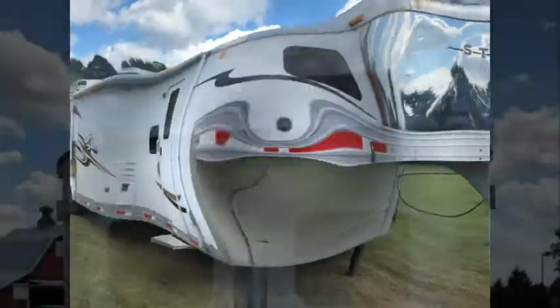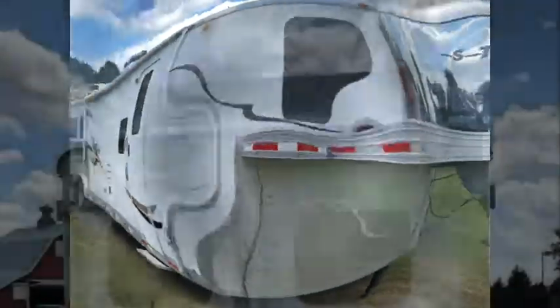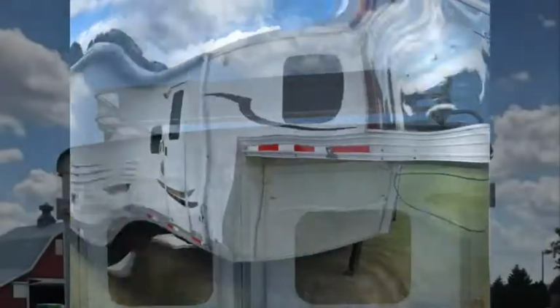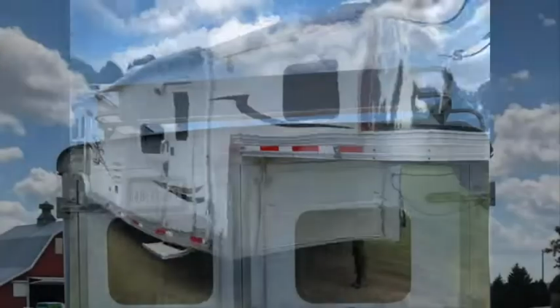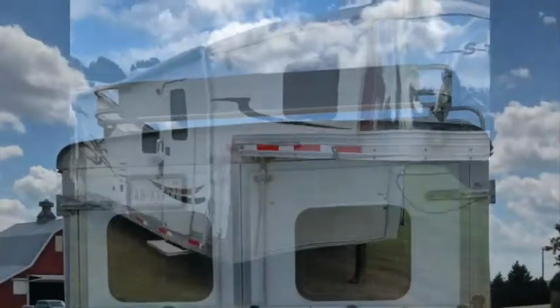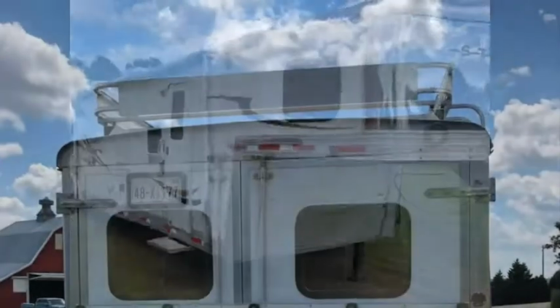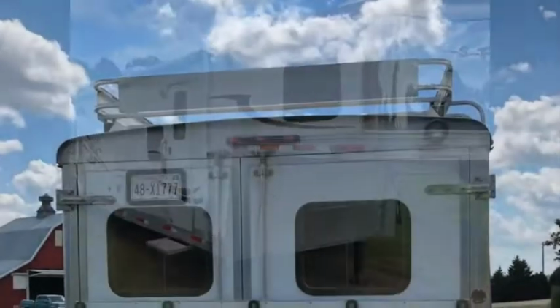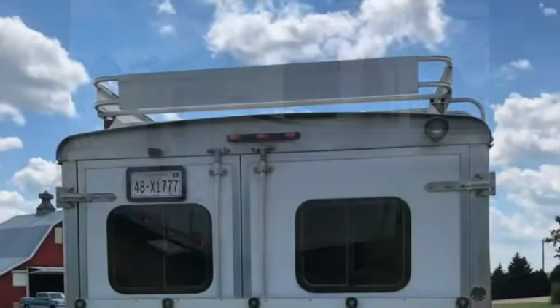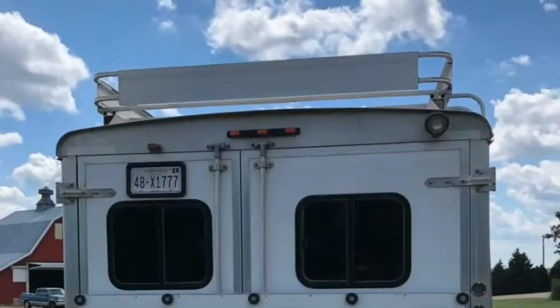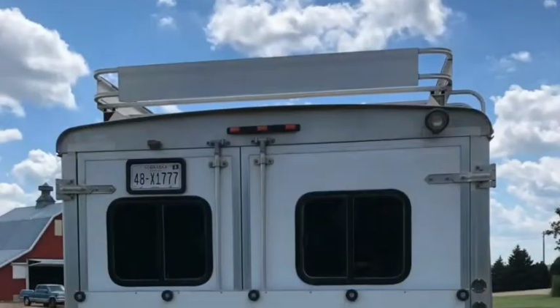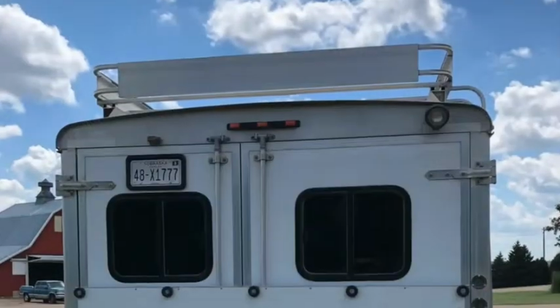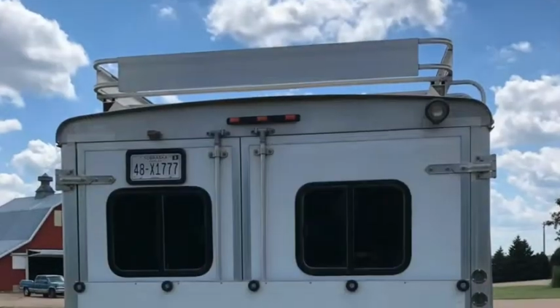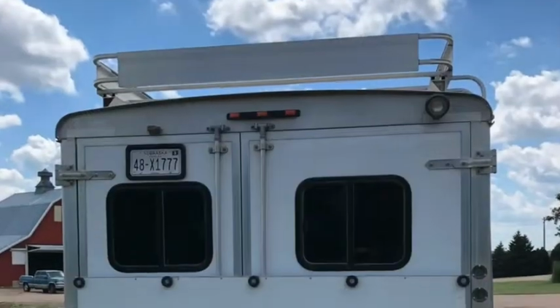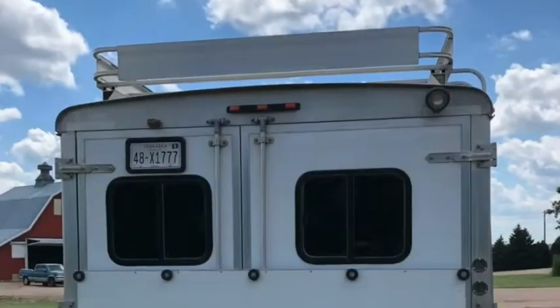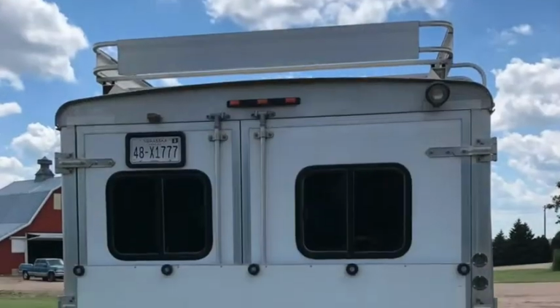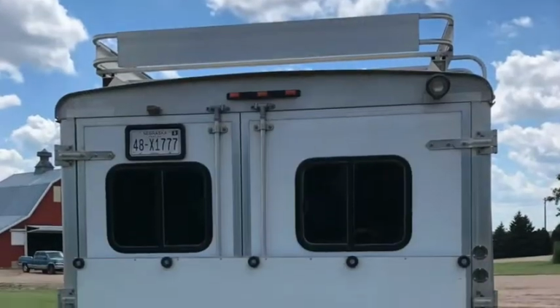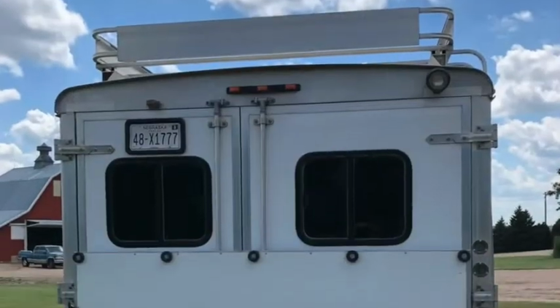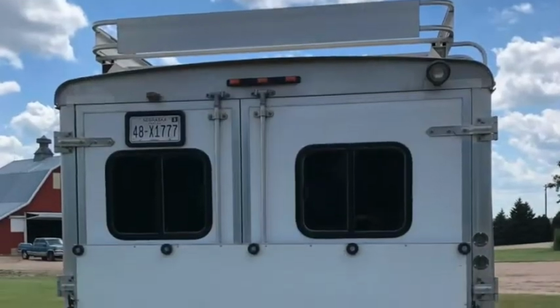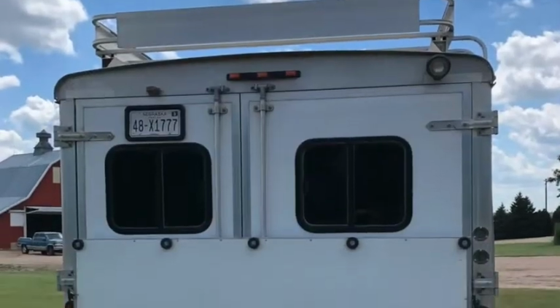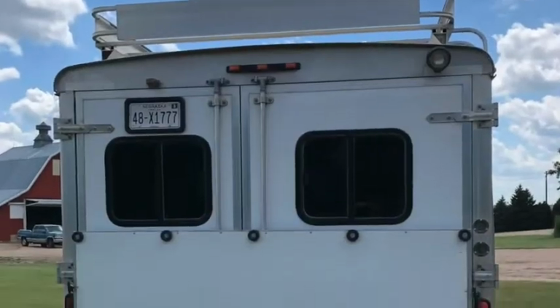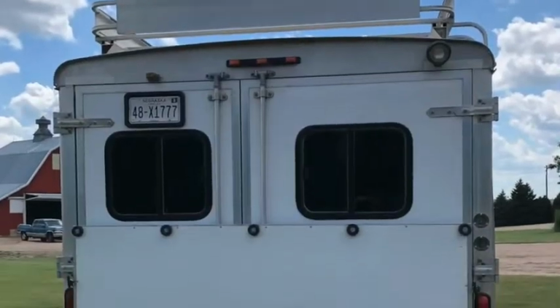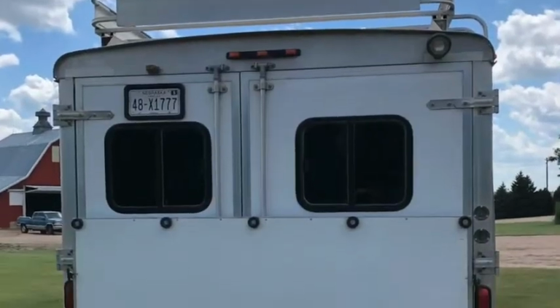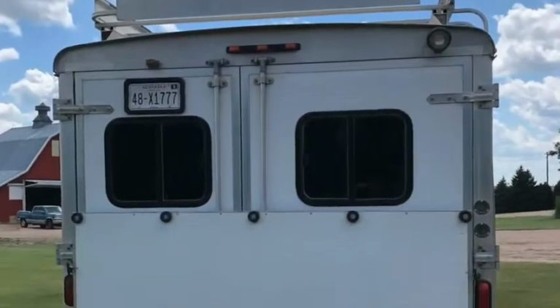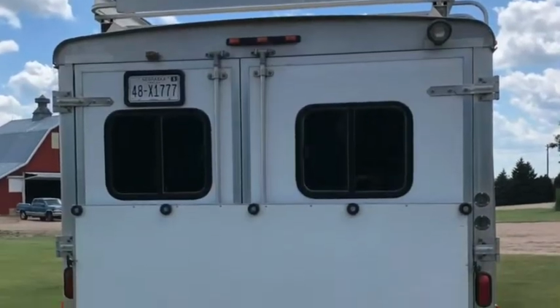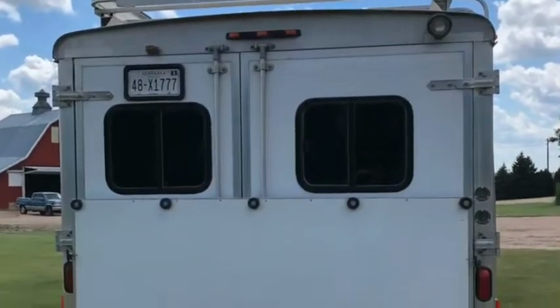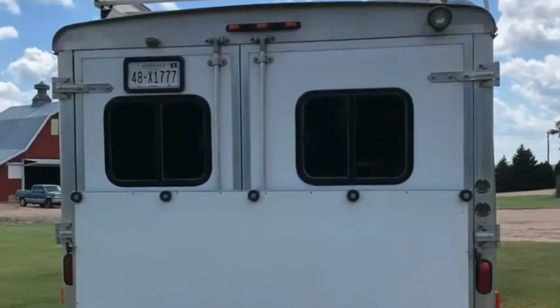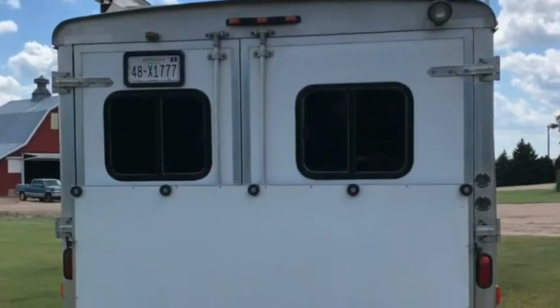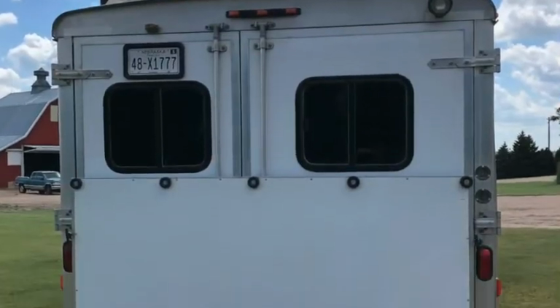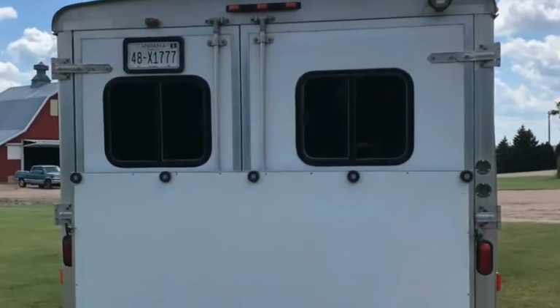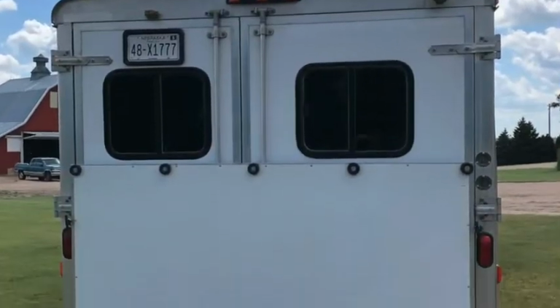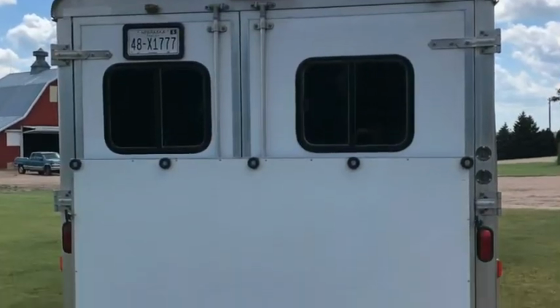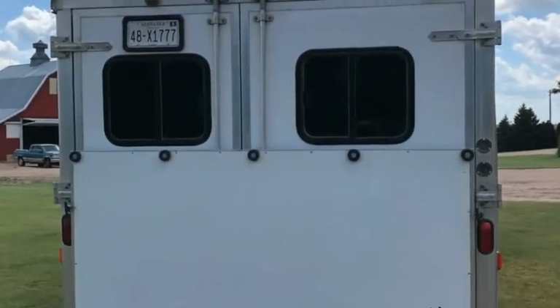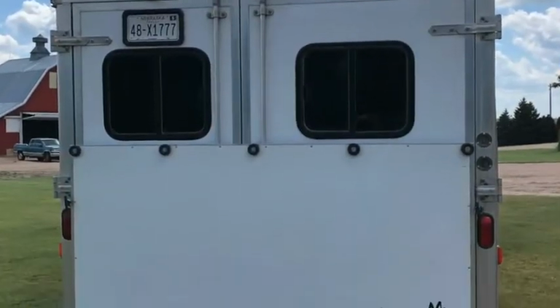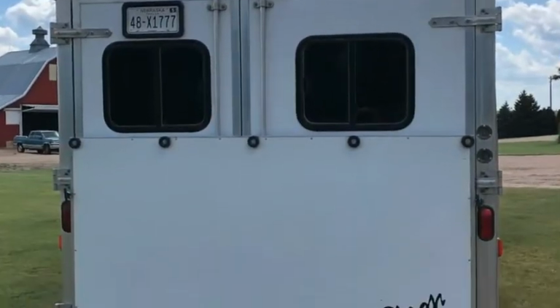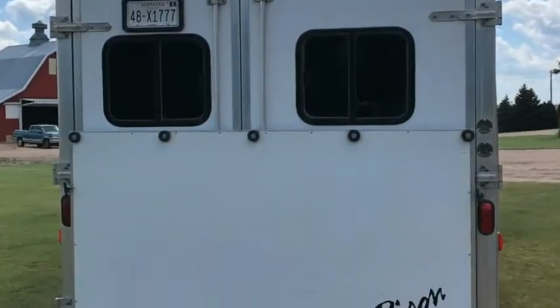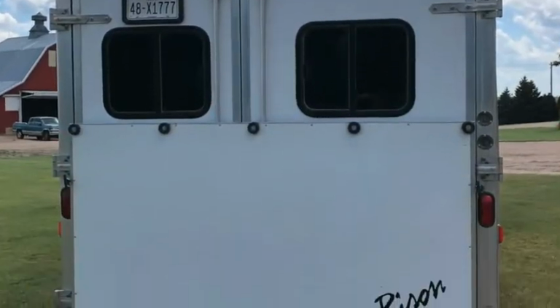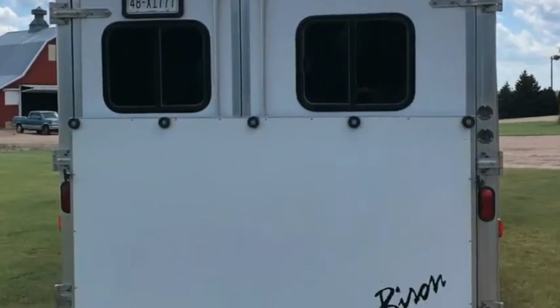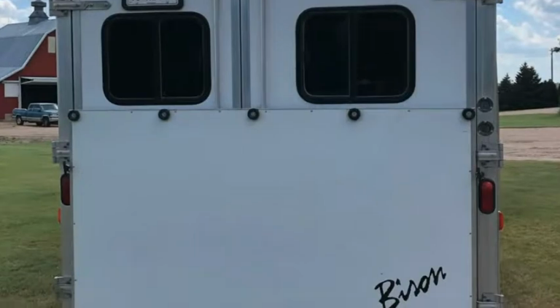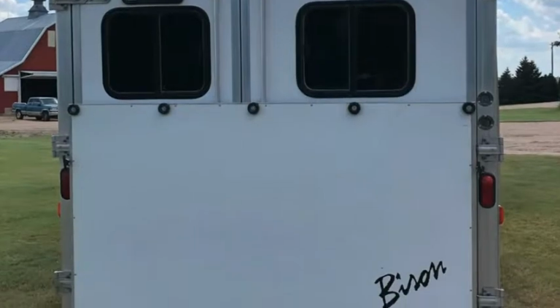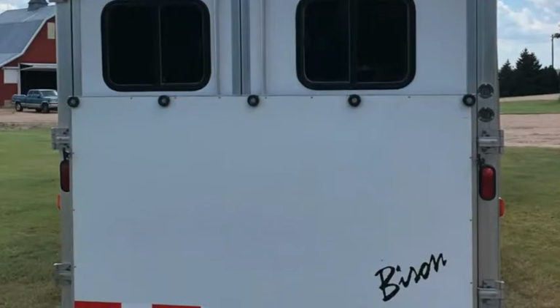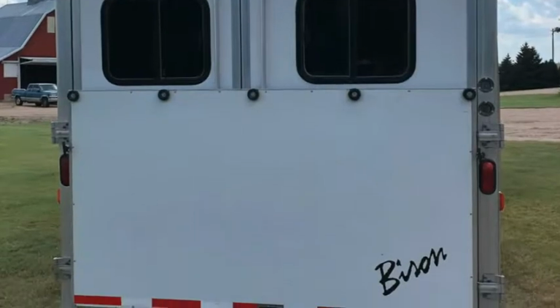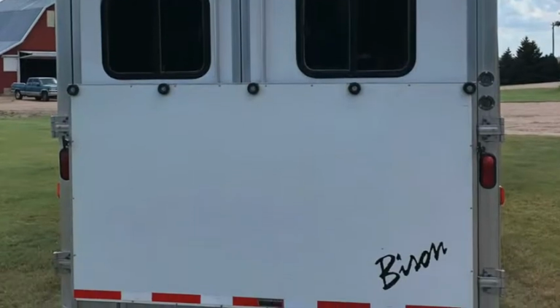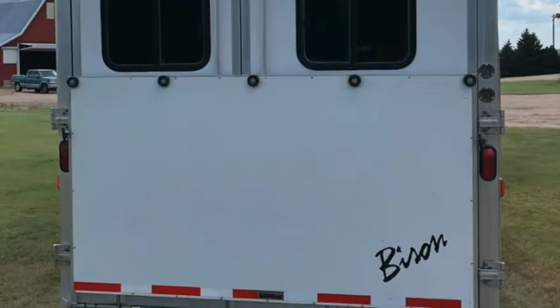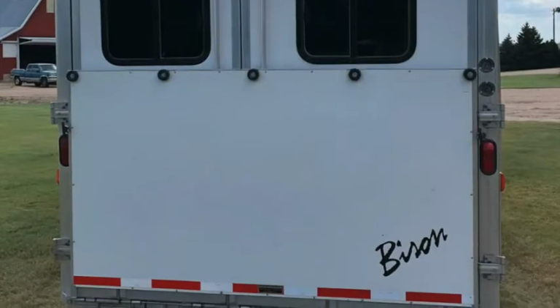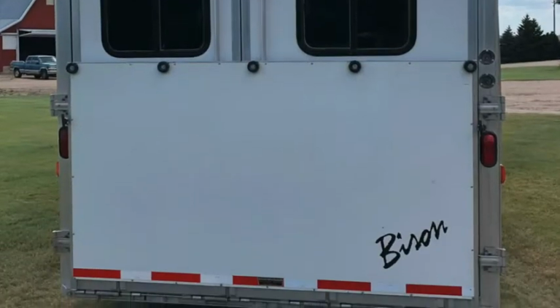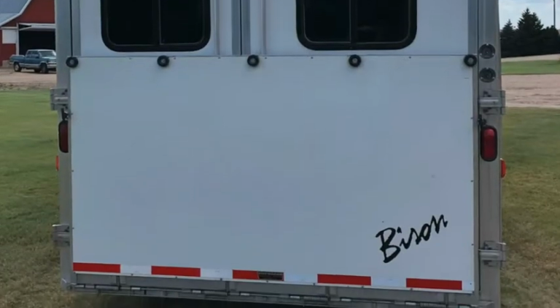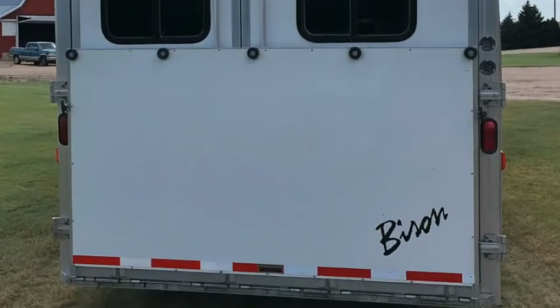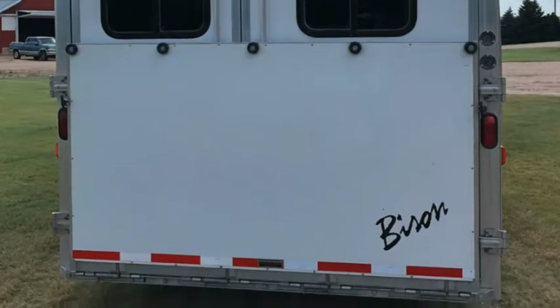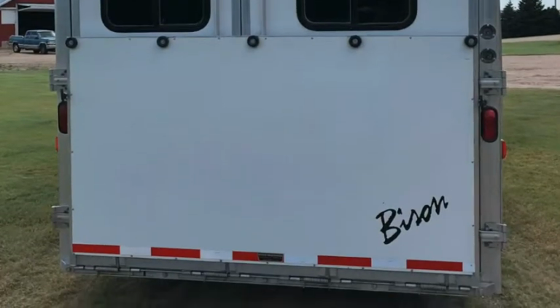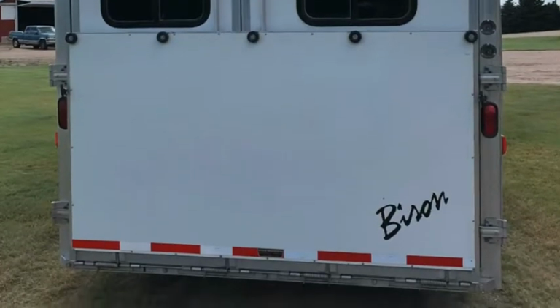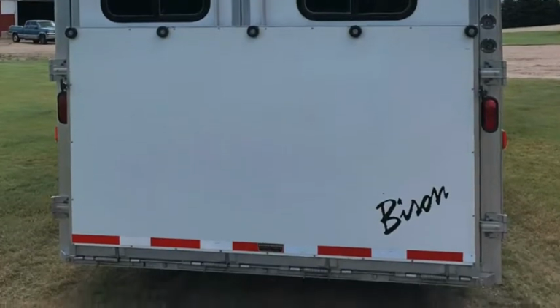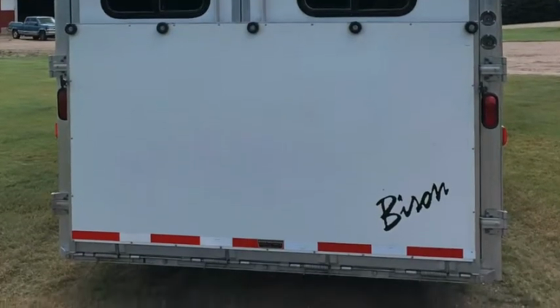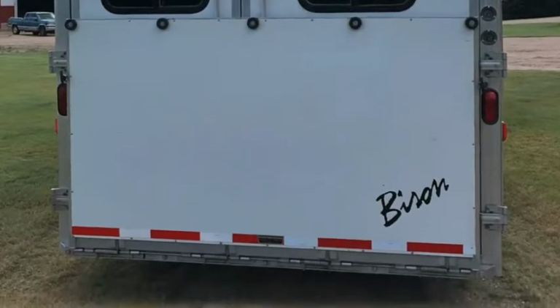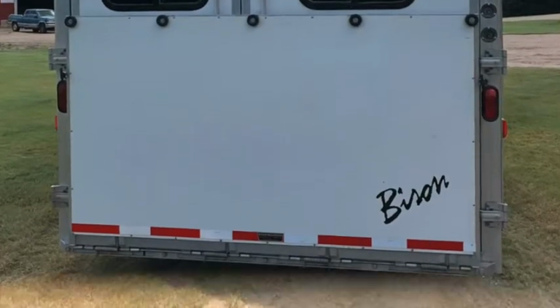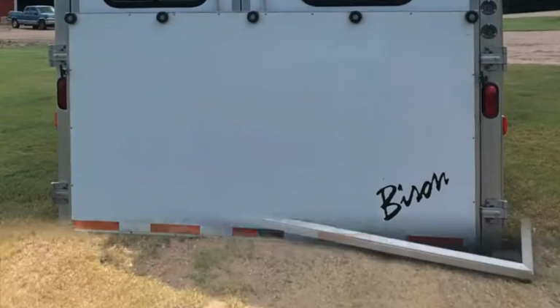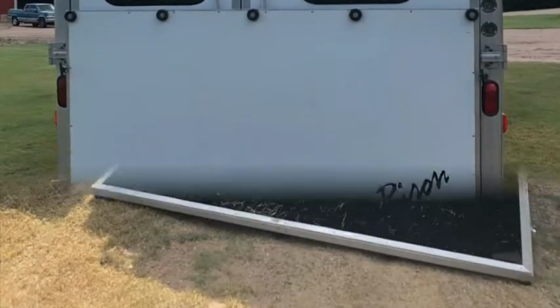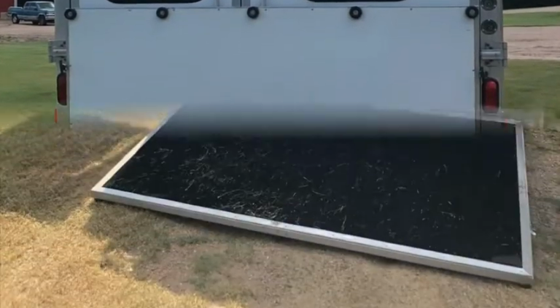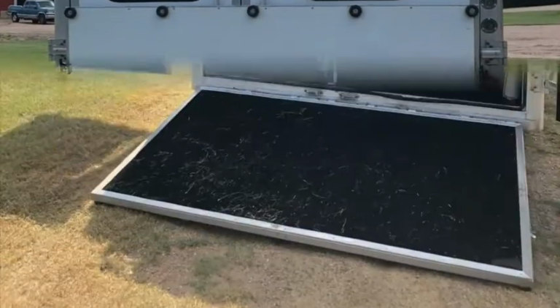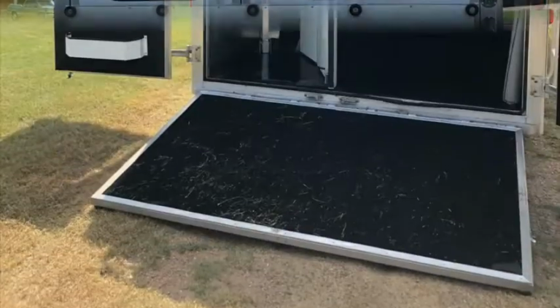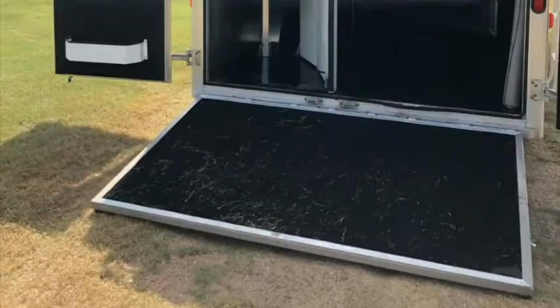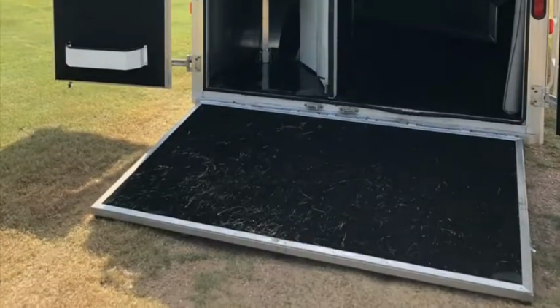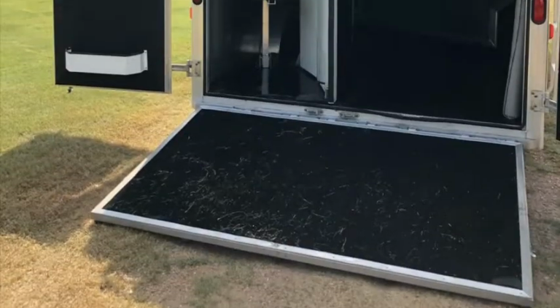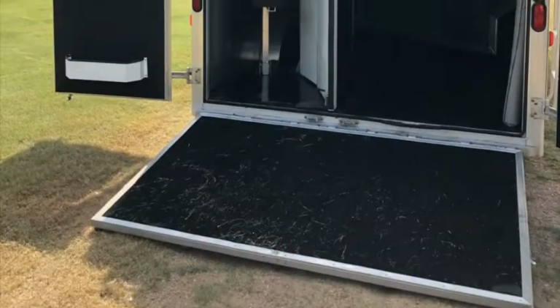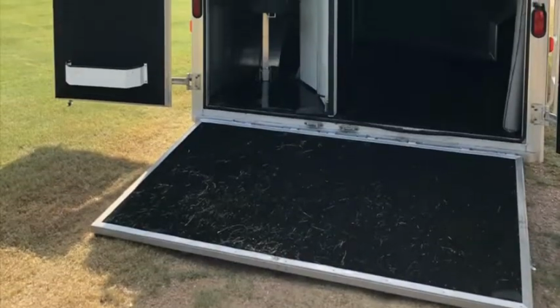This trailer has a 12 foot slide out that makes the 16 foot short wall living quarters feel like your living room.